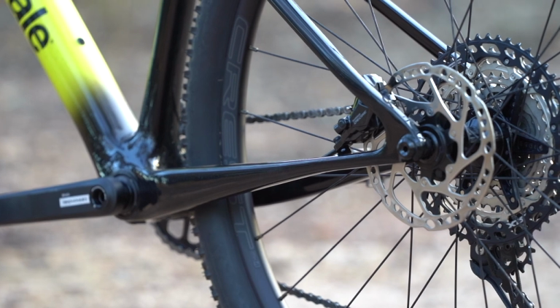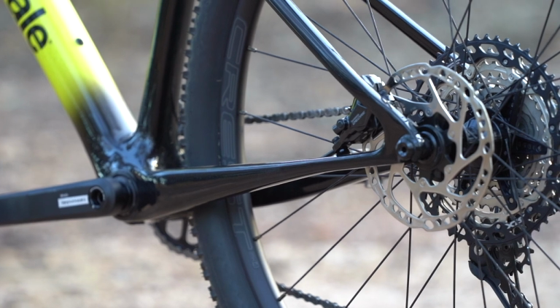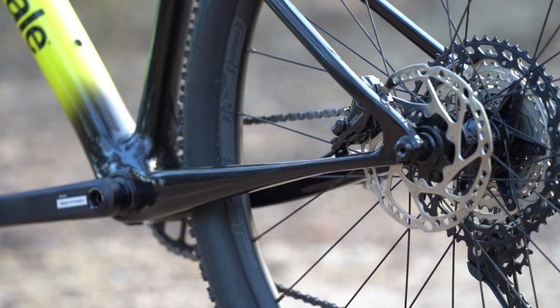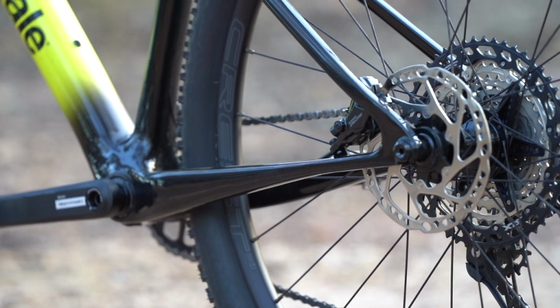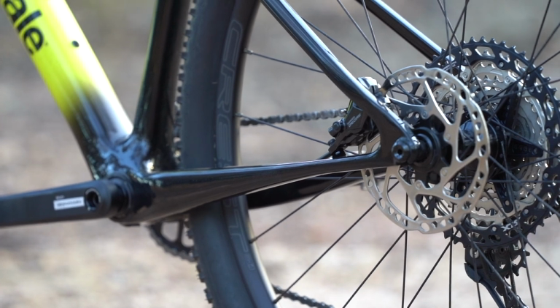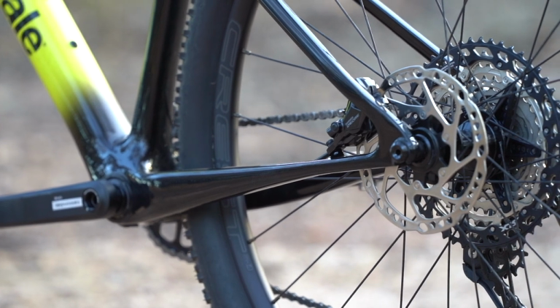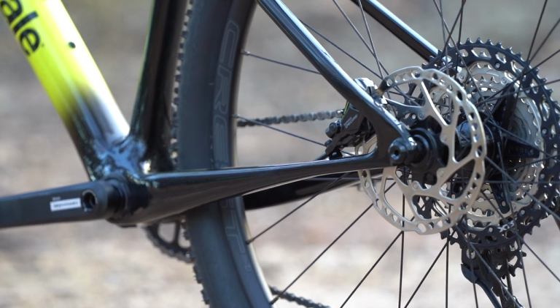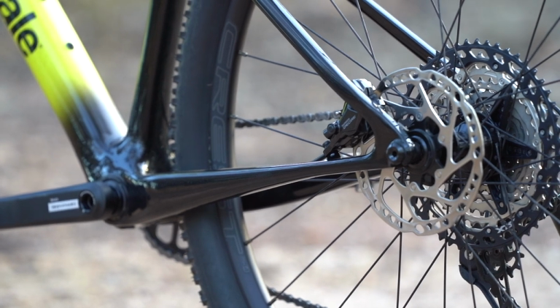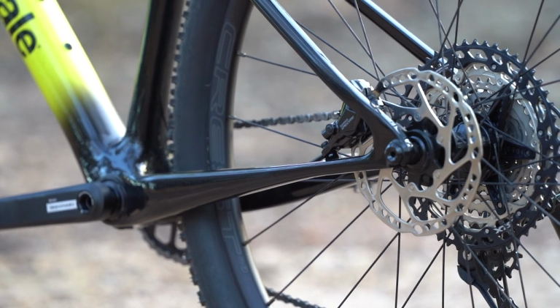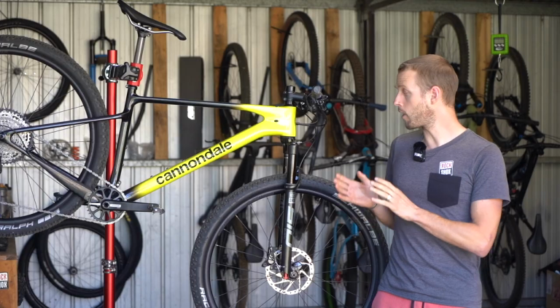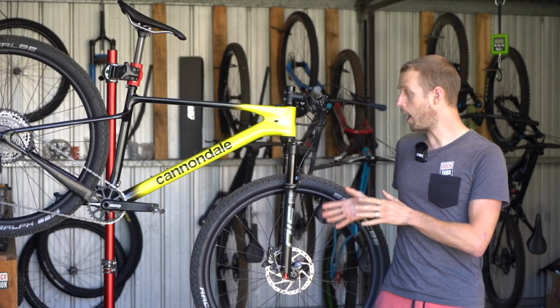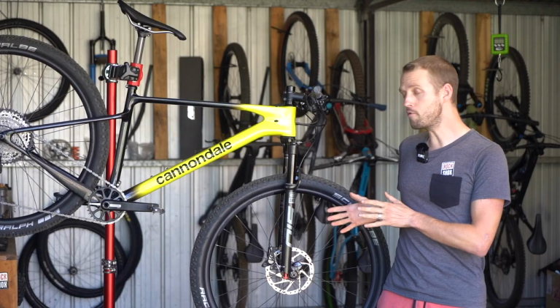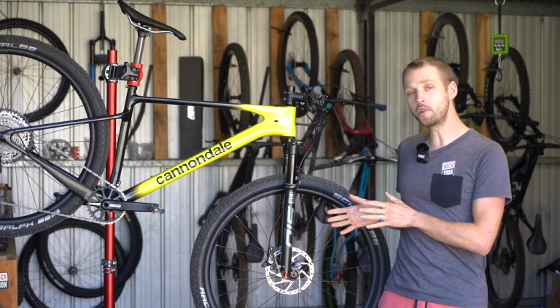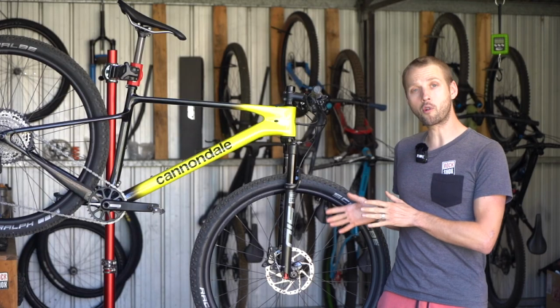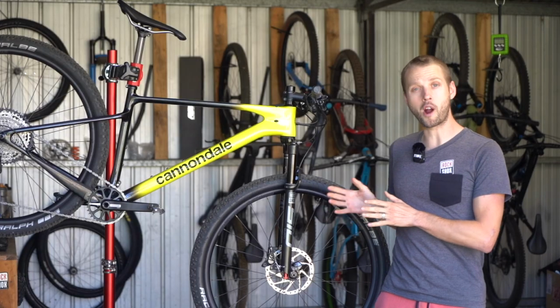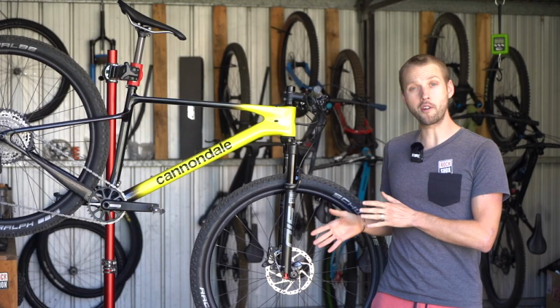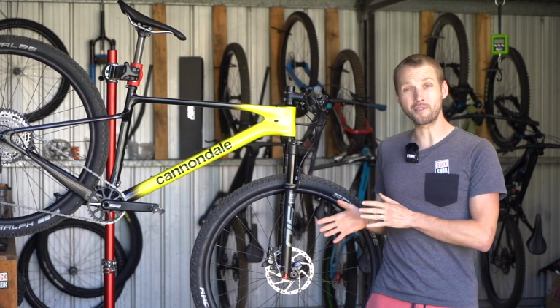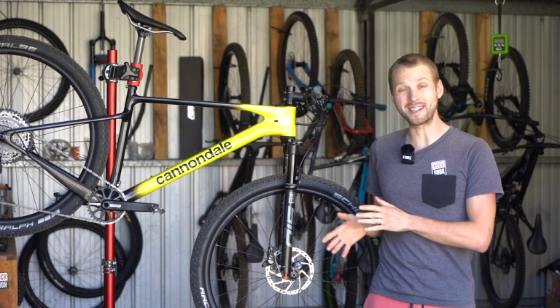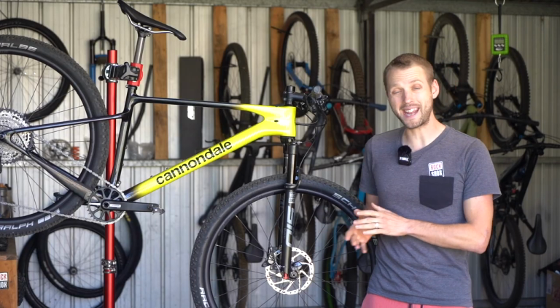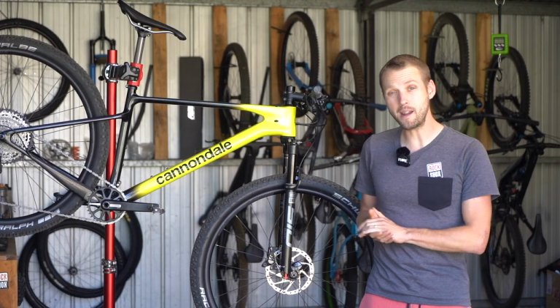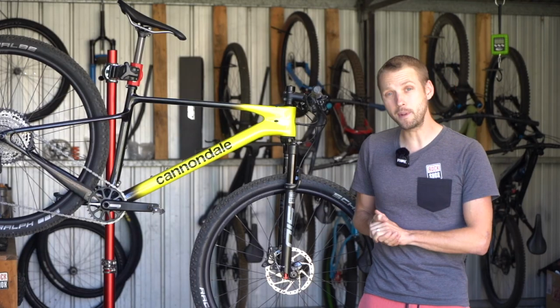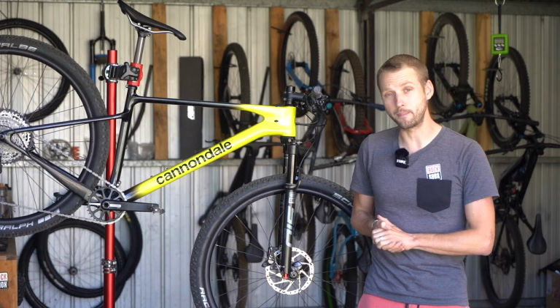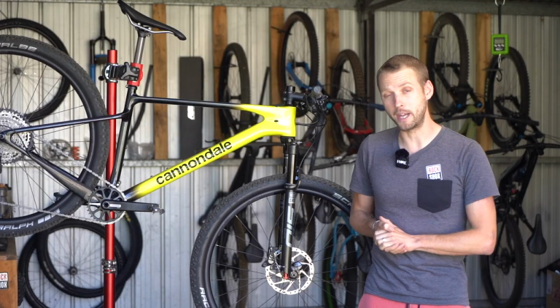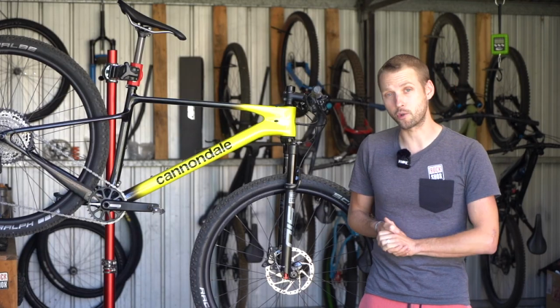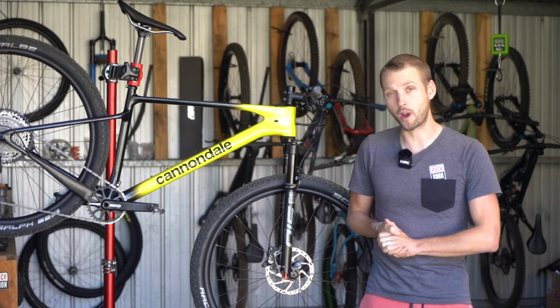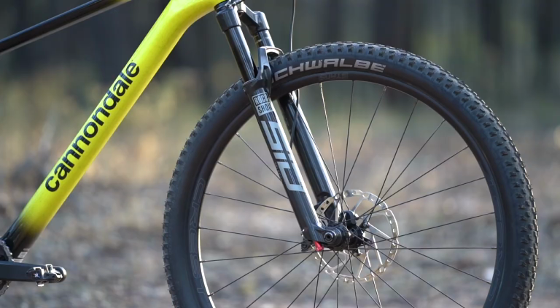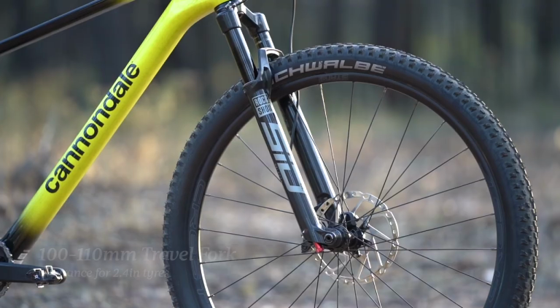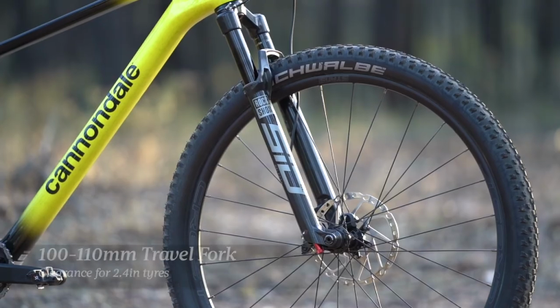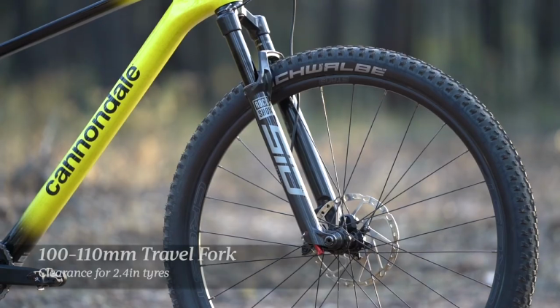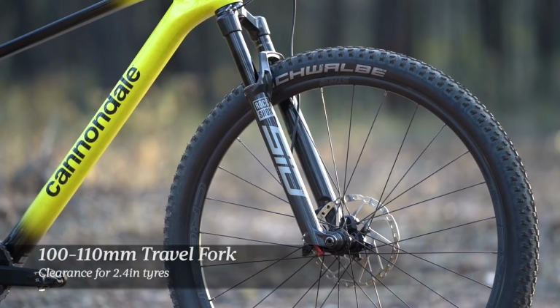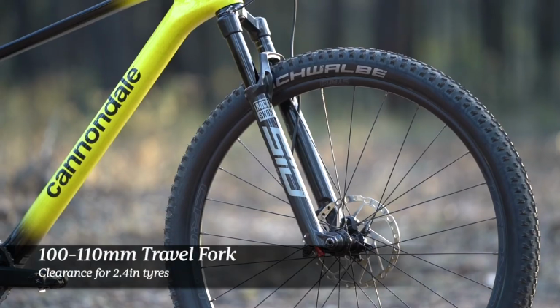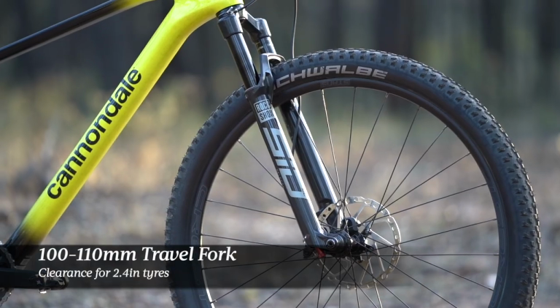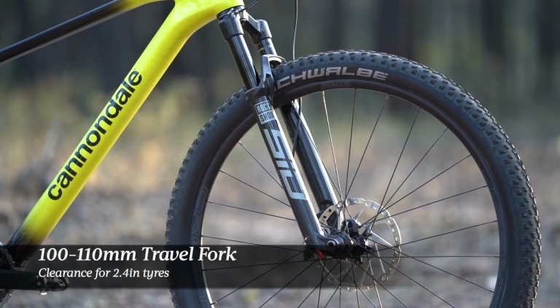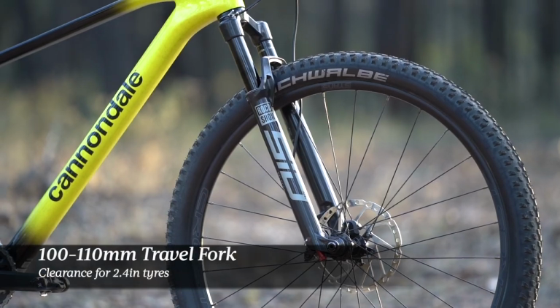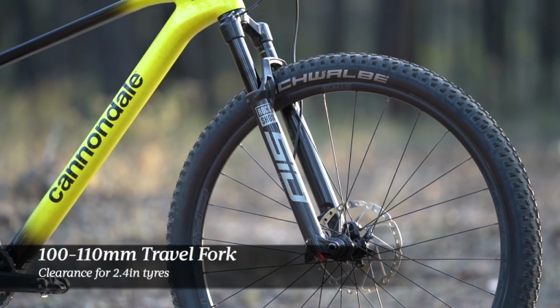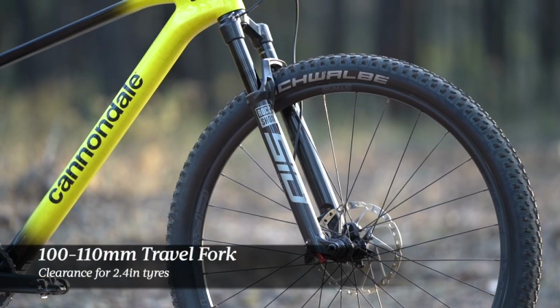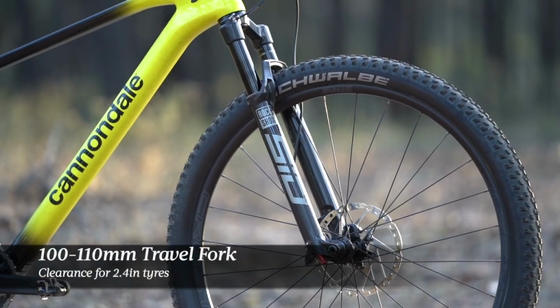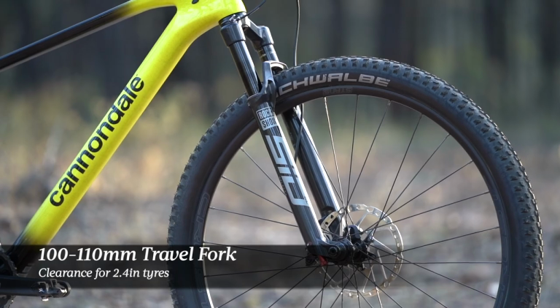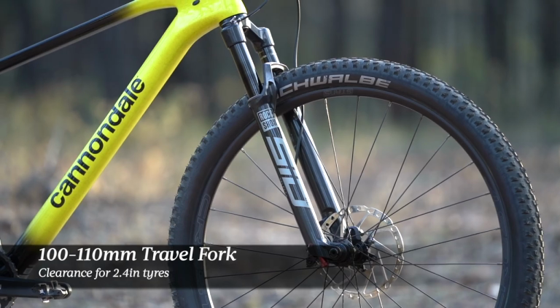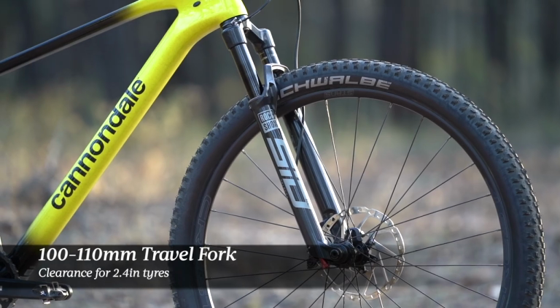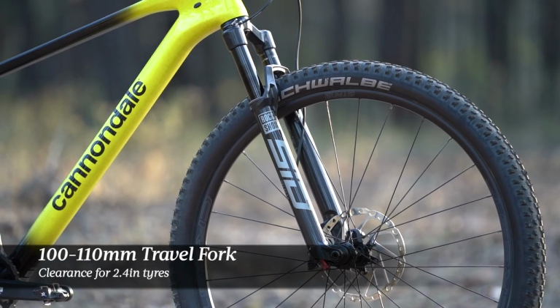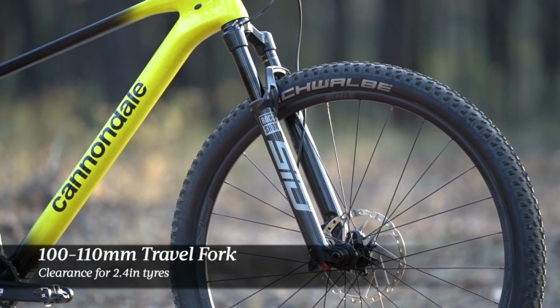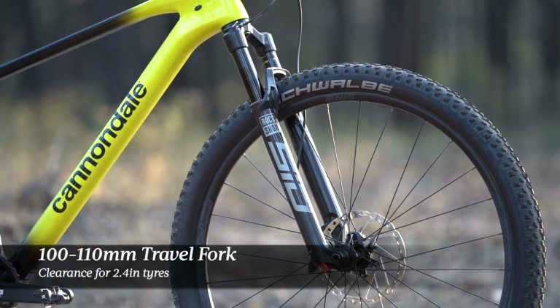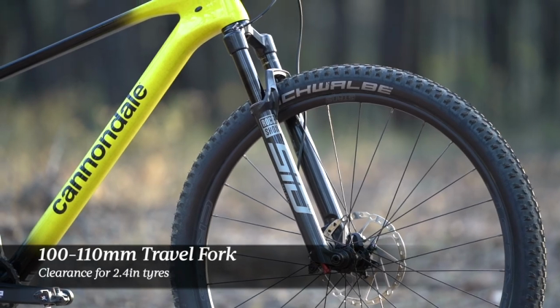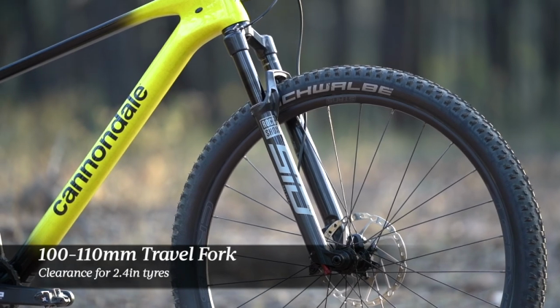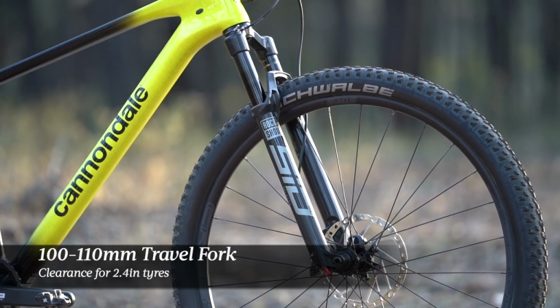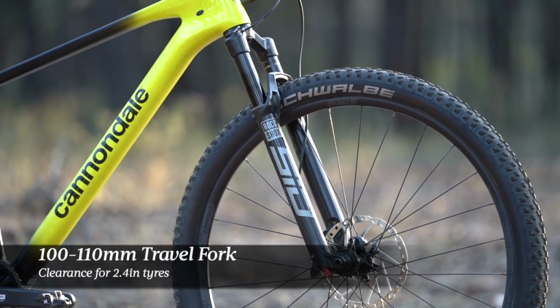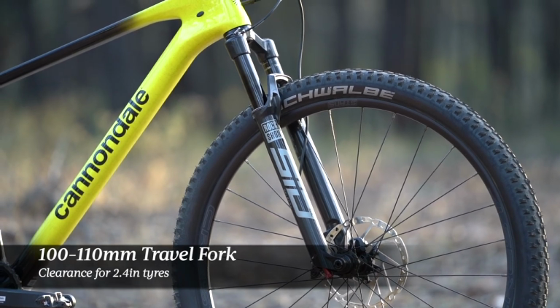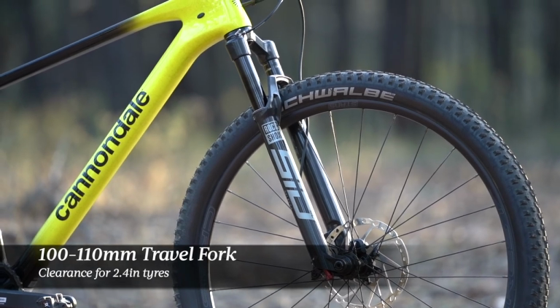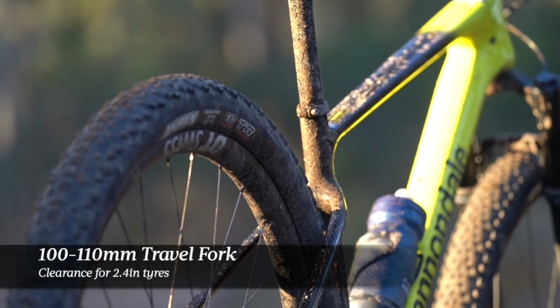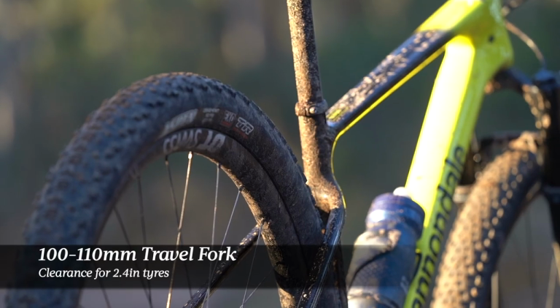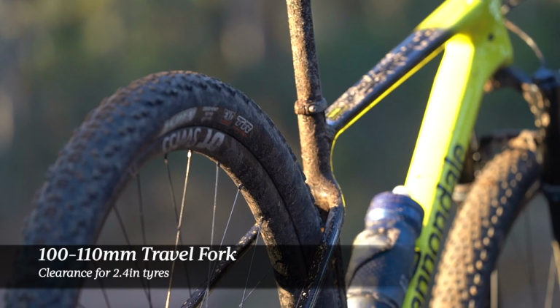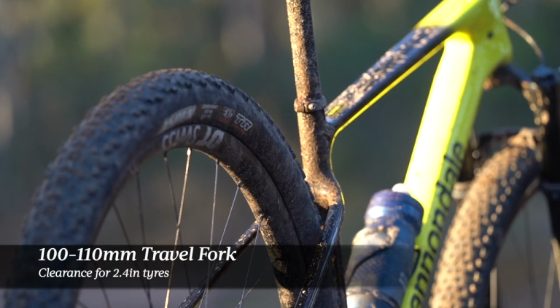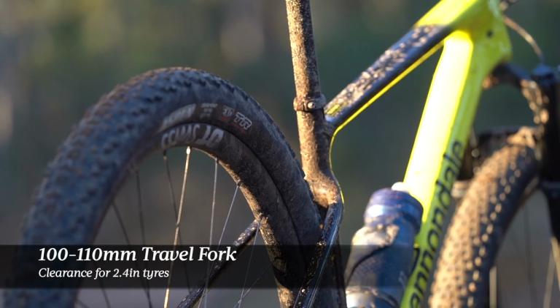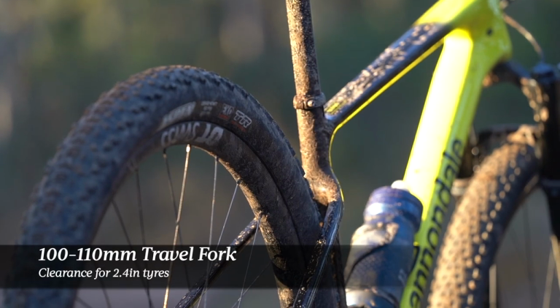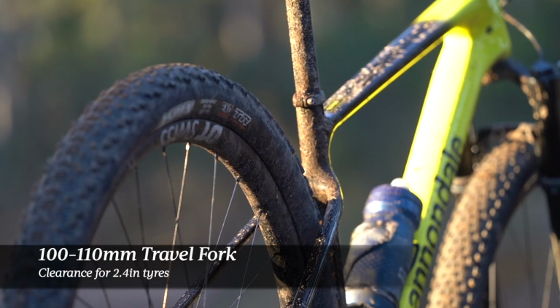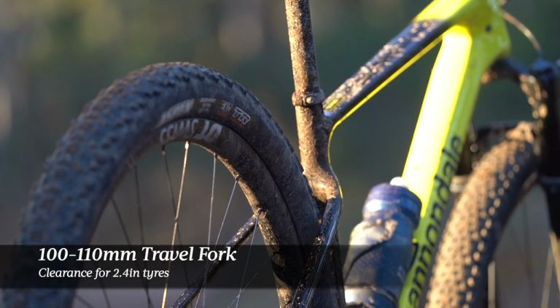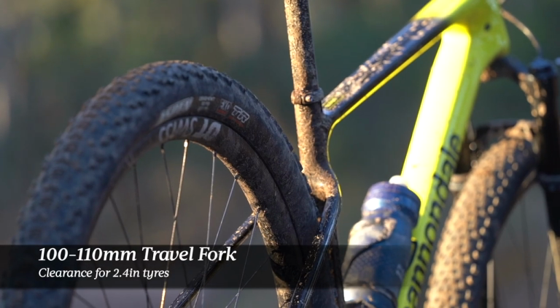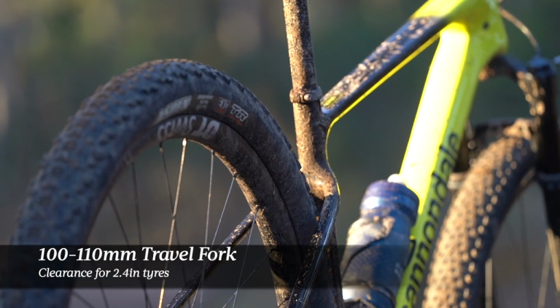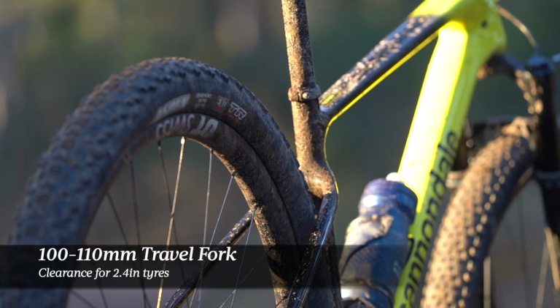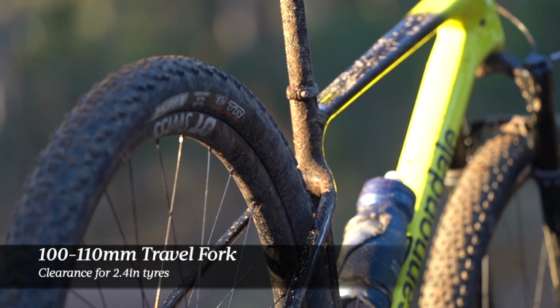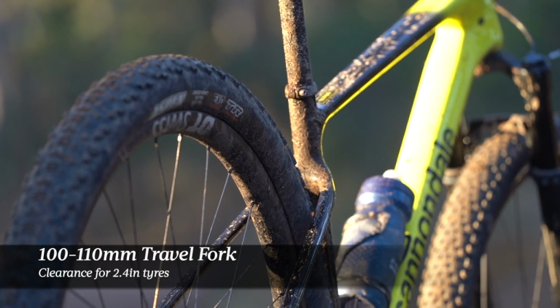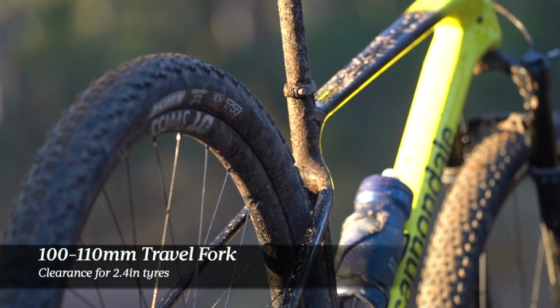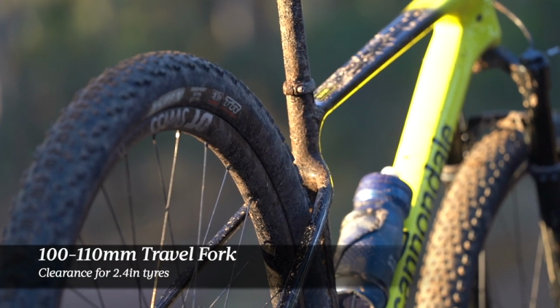It's fitted with either a 100 or 110 millimeter travel fork and Cannondale has built in clearance for up to 2.4 inch tires.